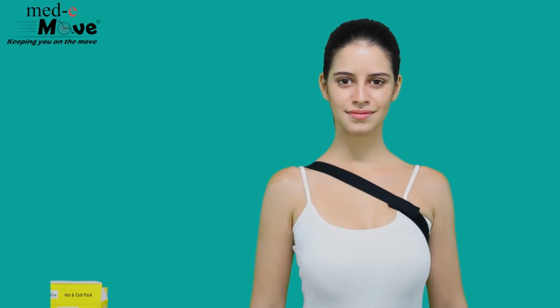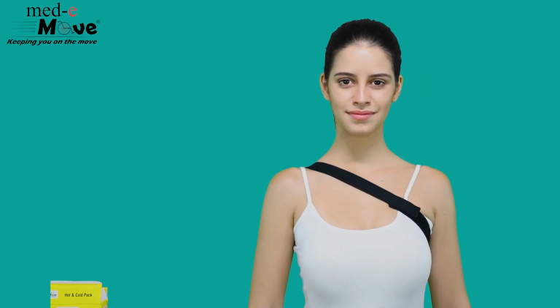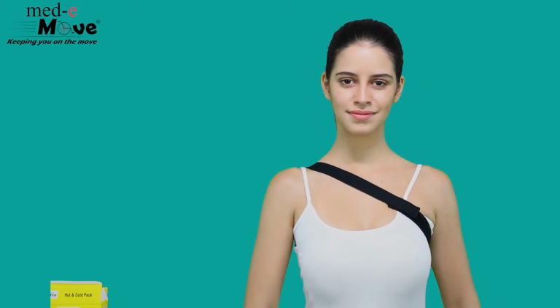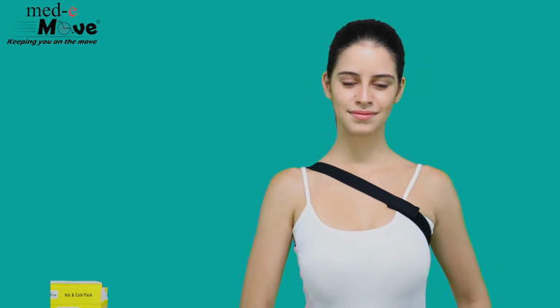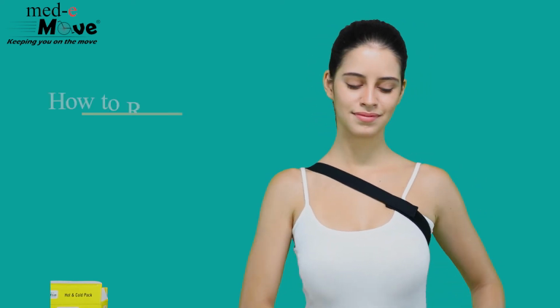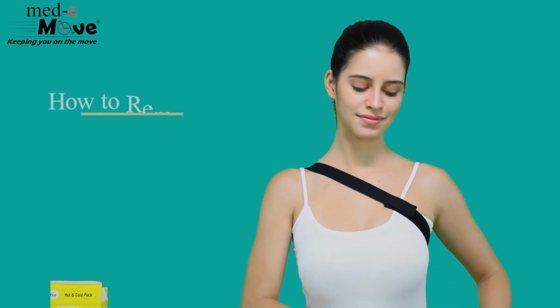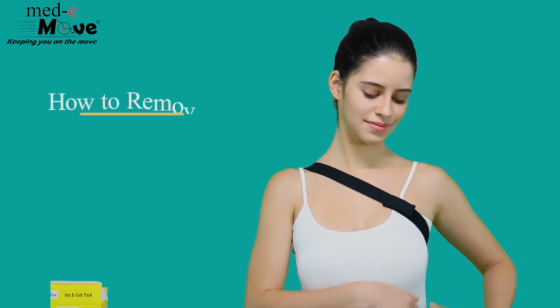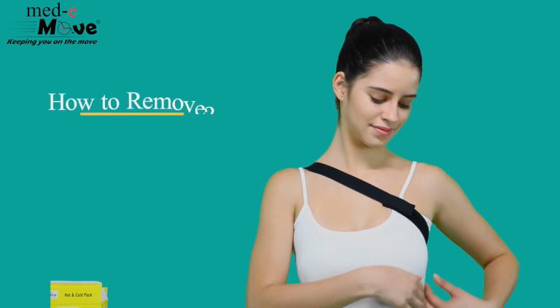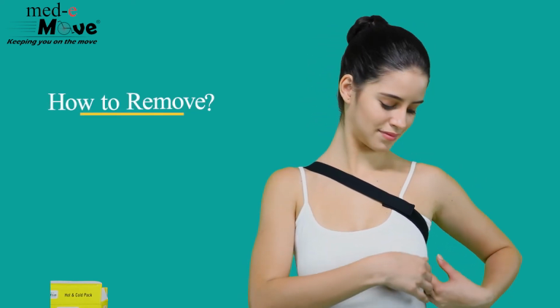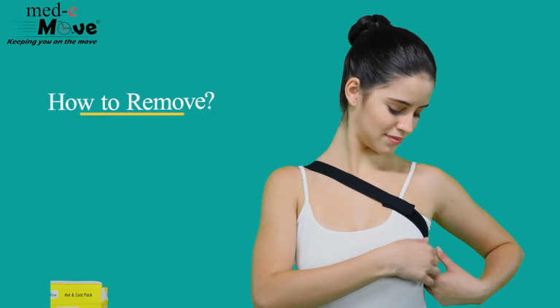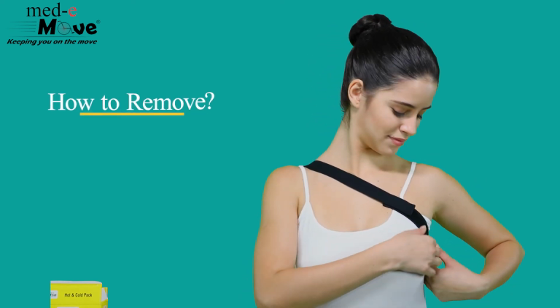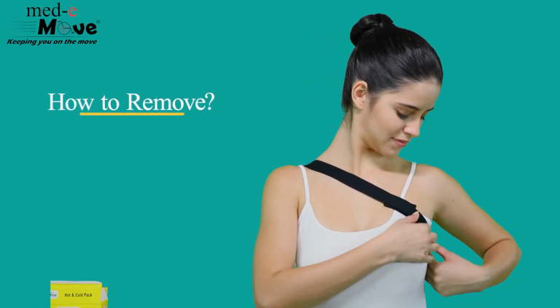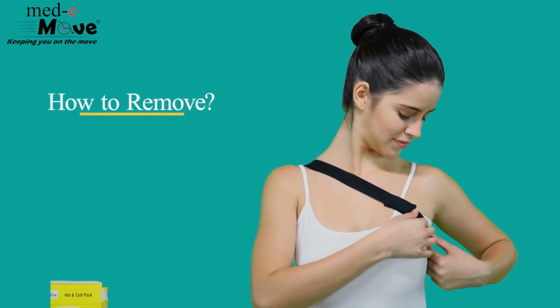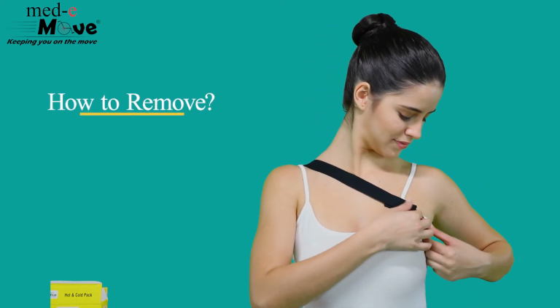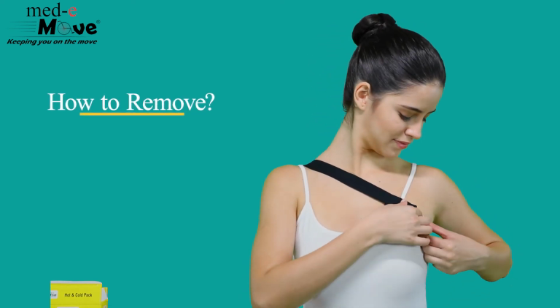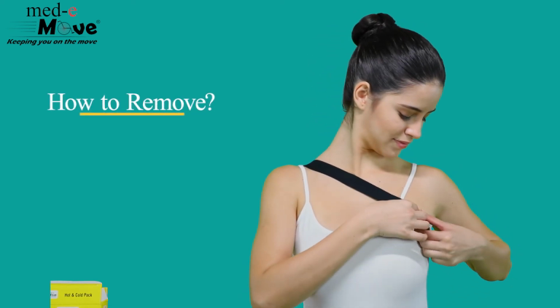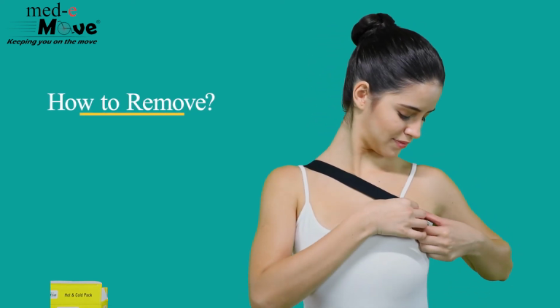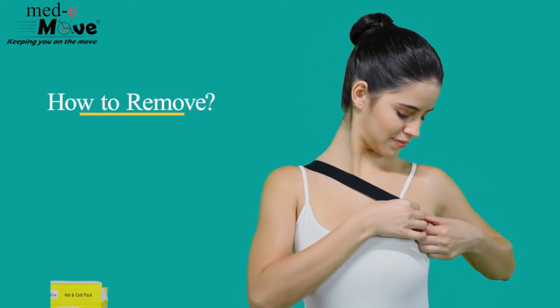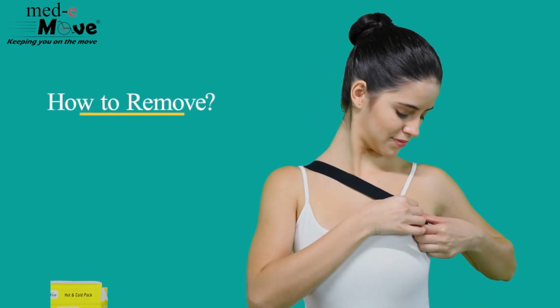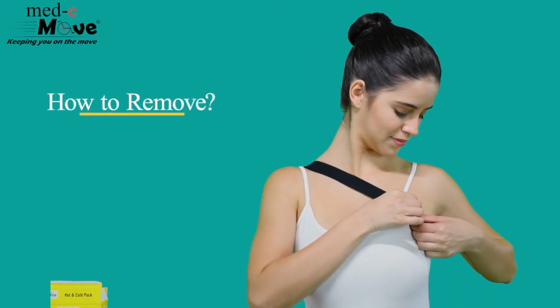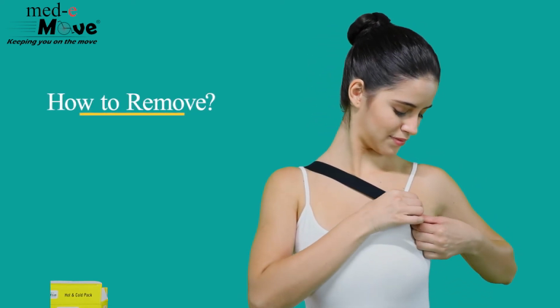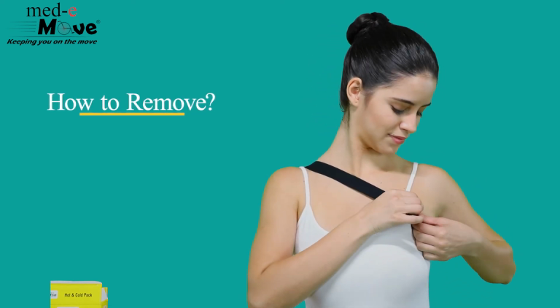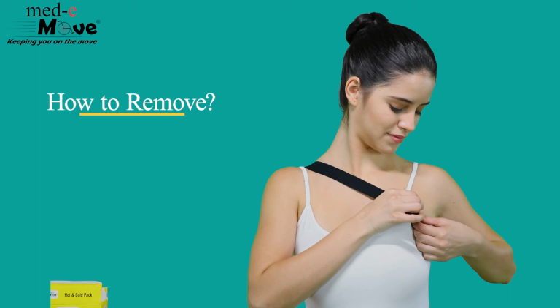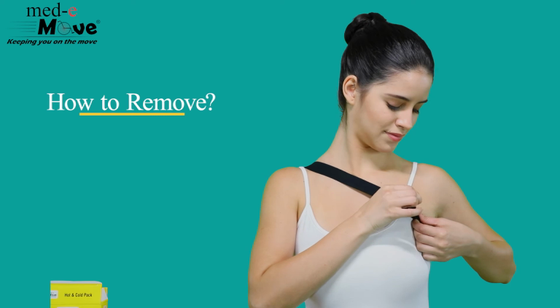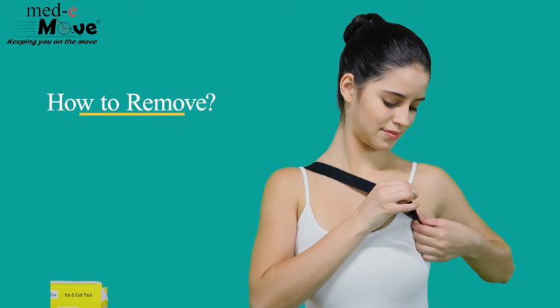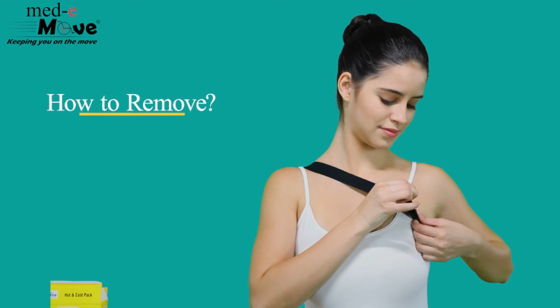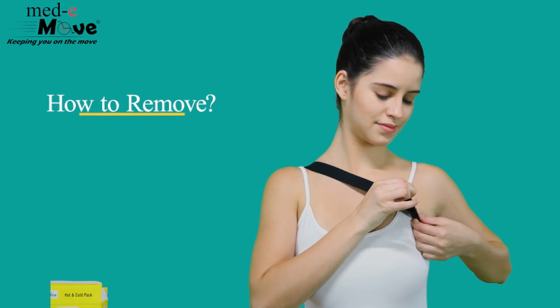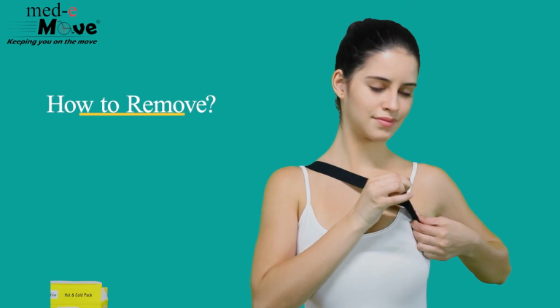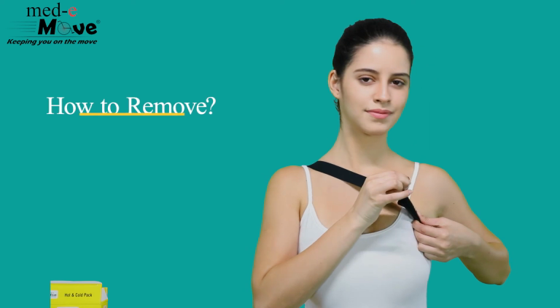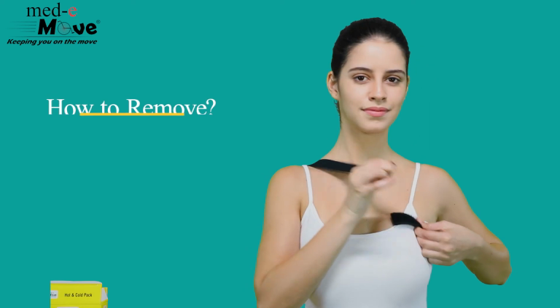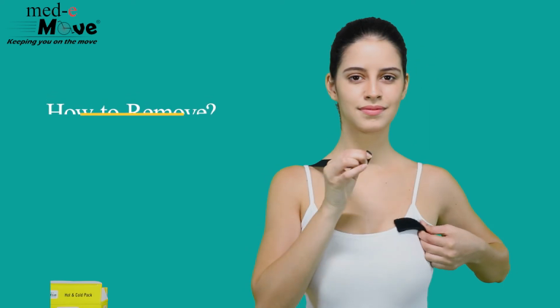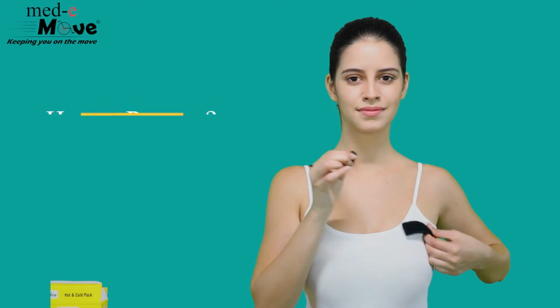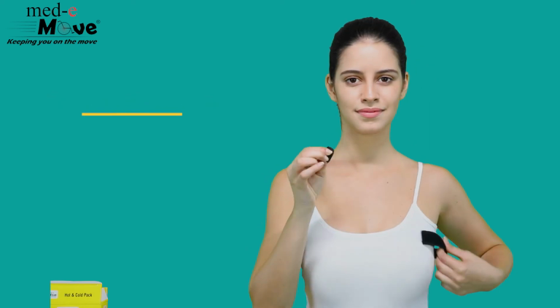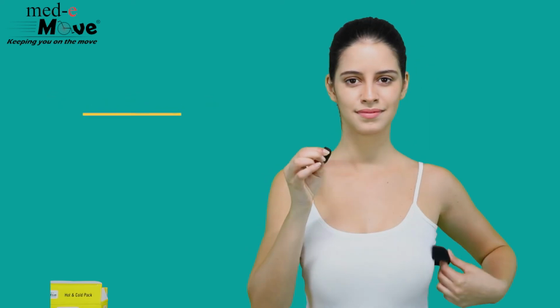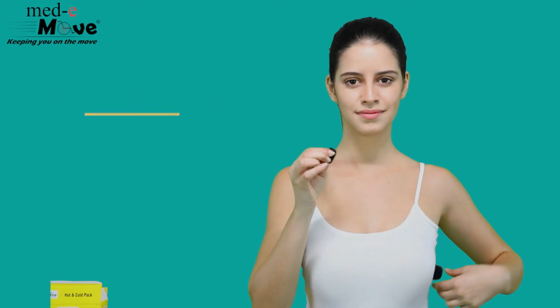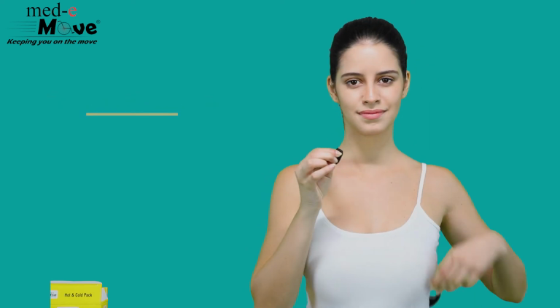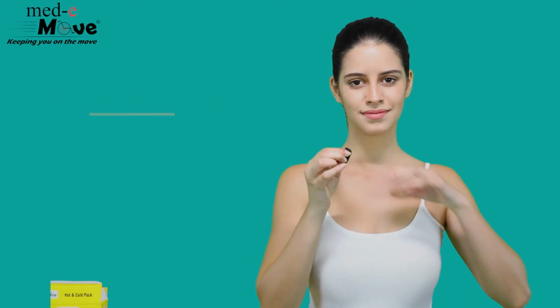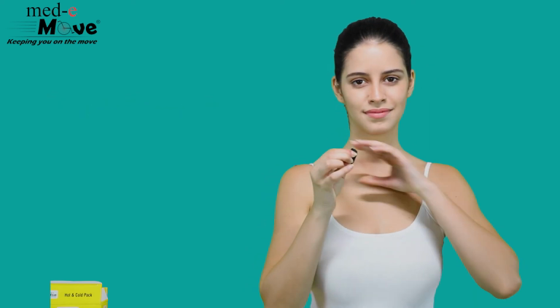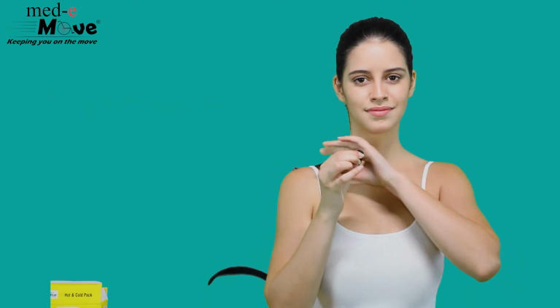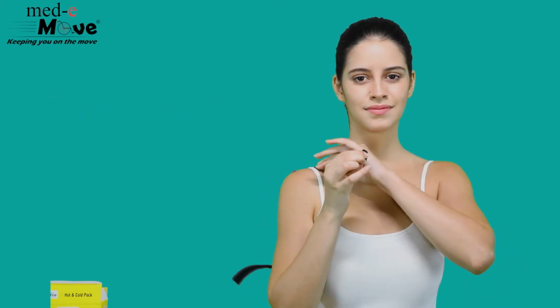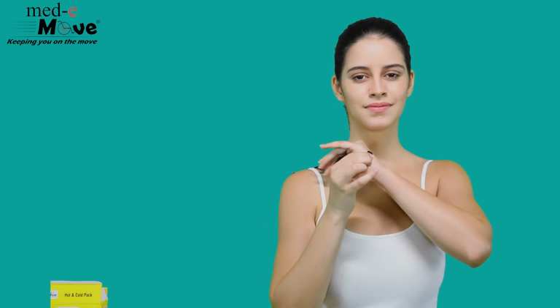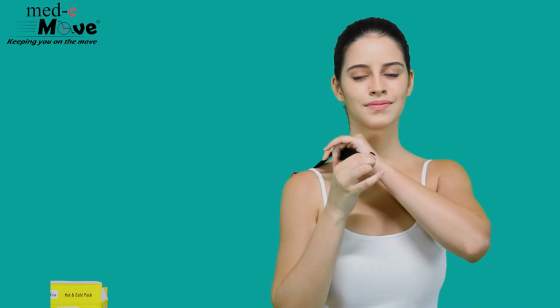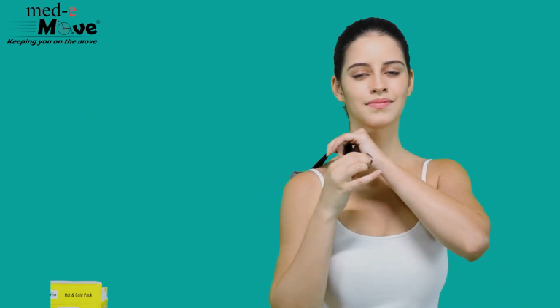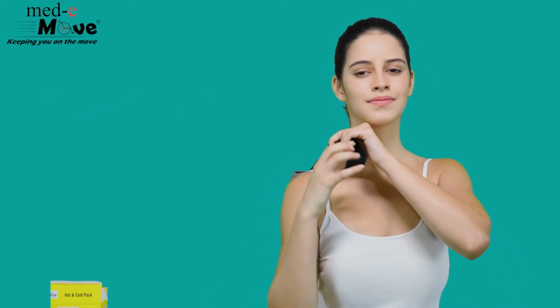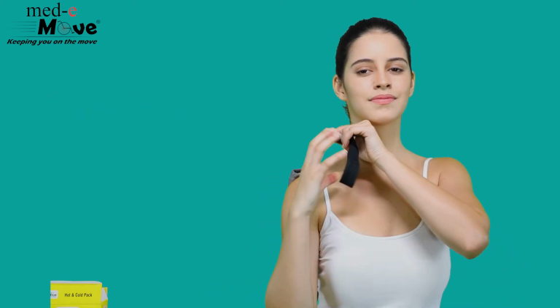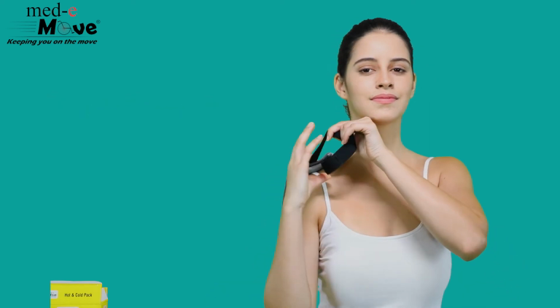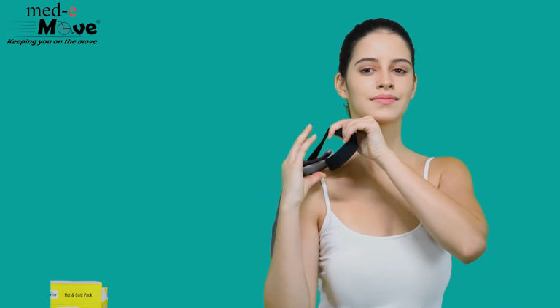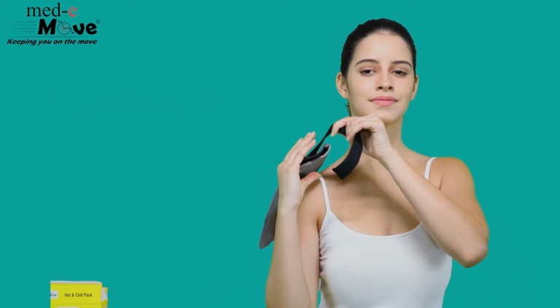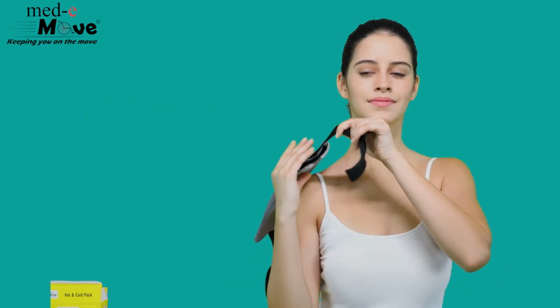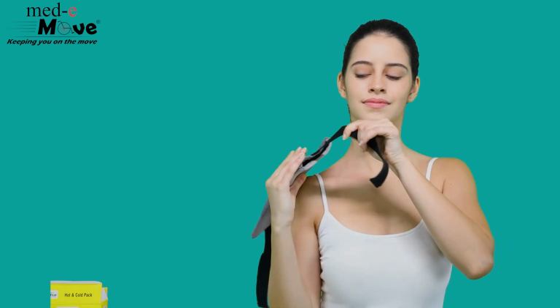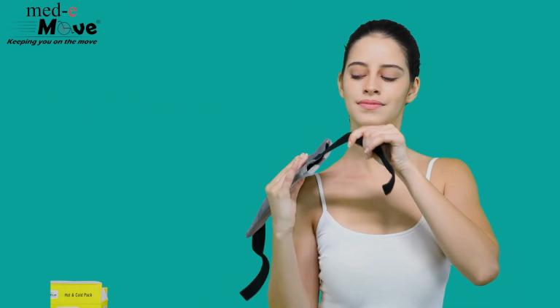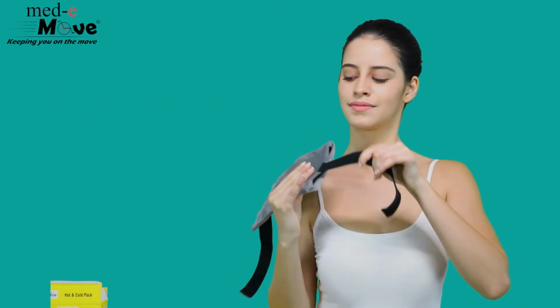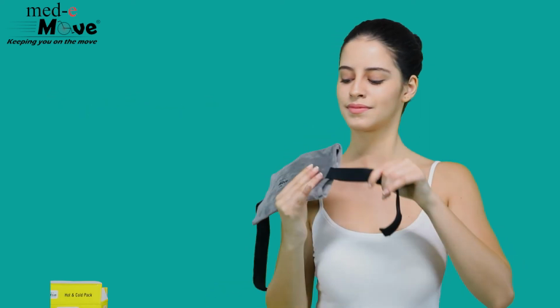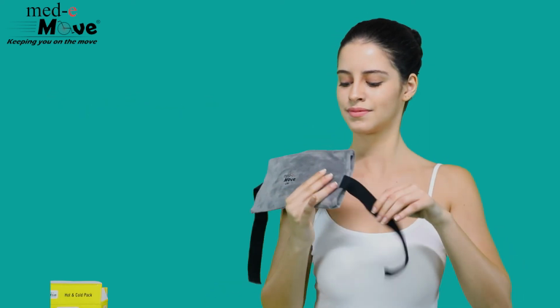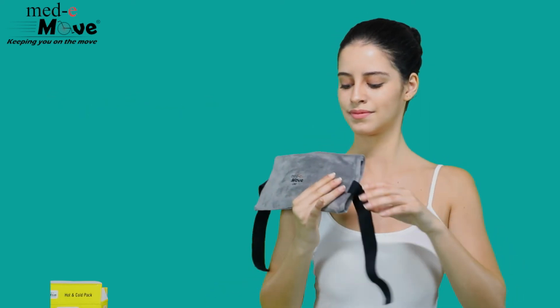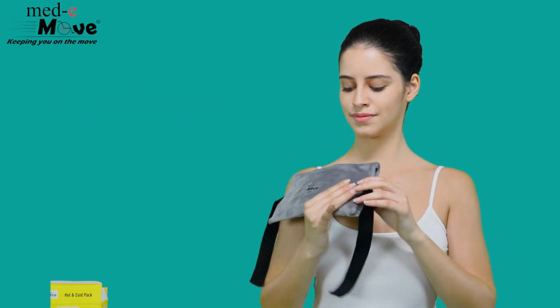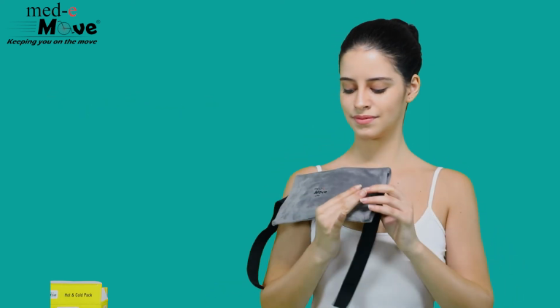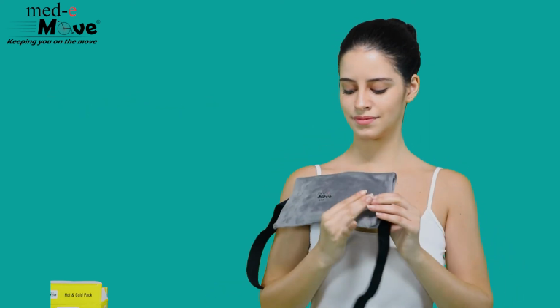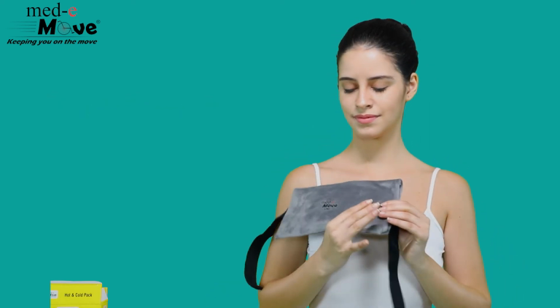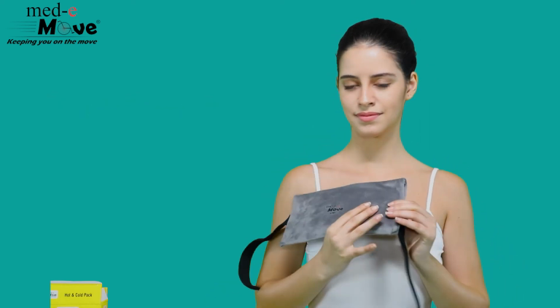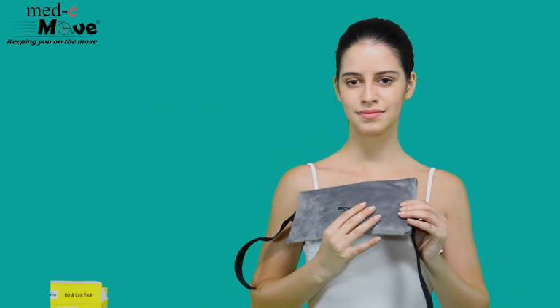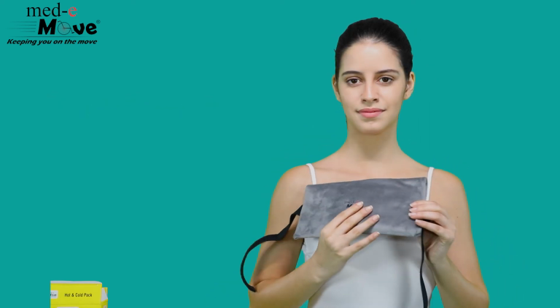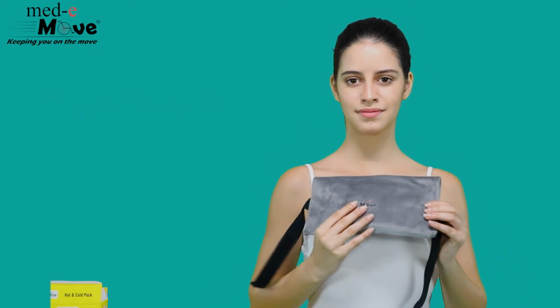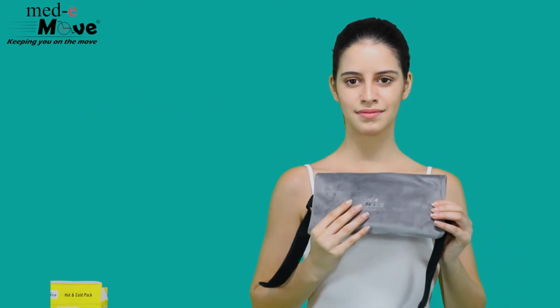Now let us see how to remove the Medimove hot and cold pack. Simply unfasten the strap for easy removal.